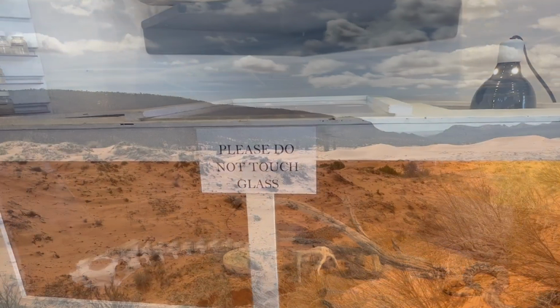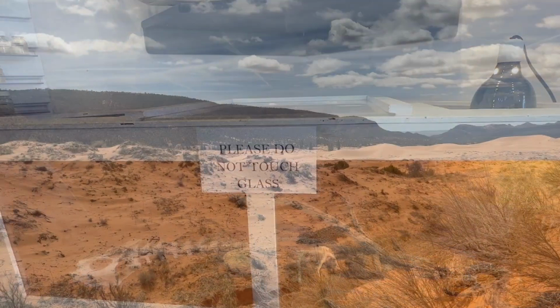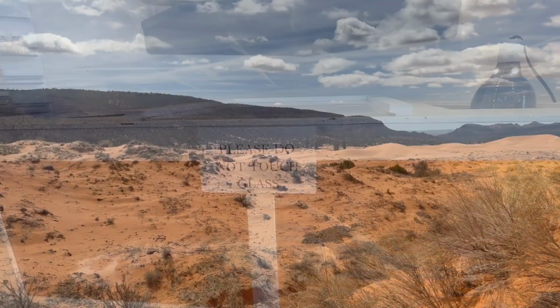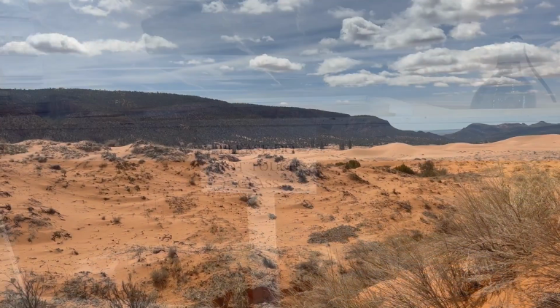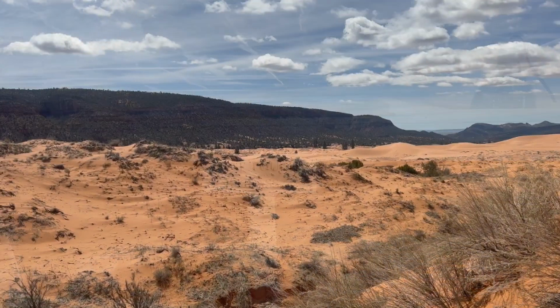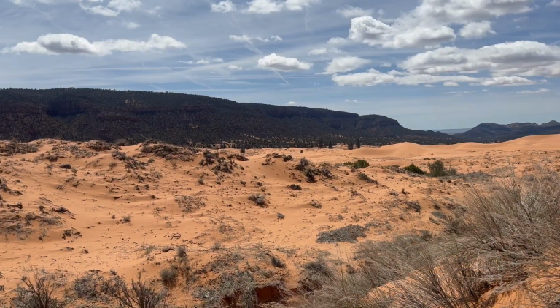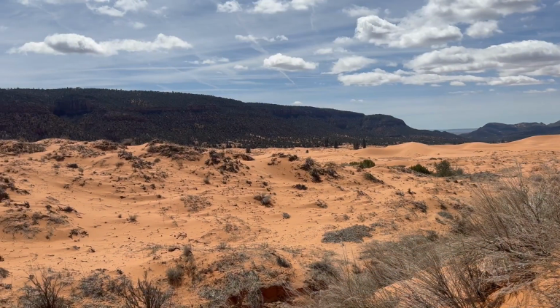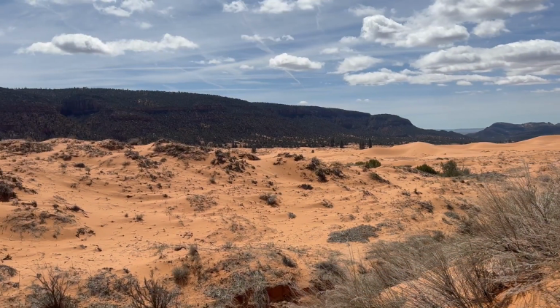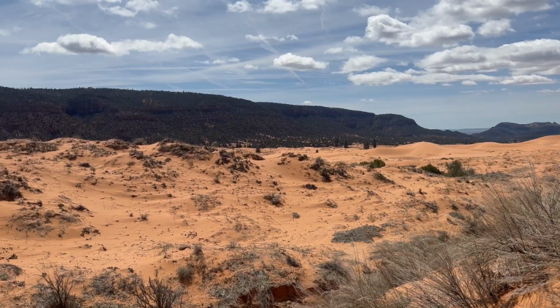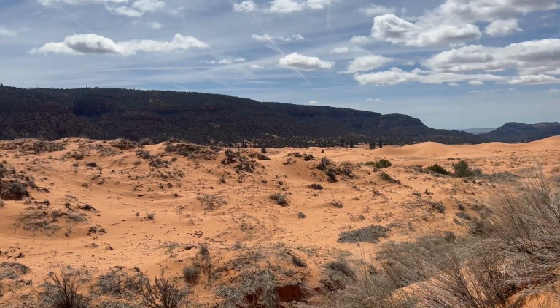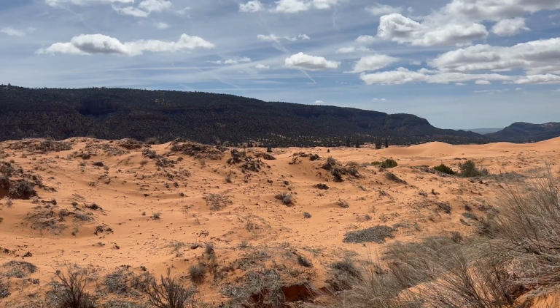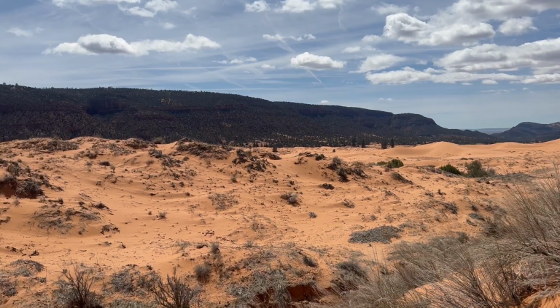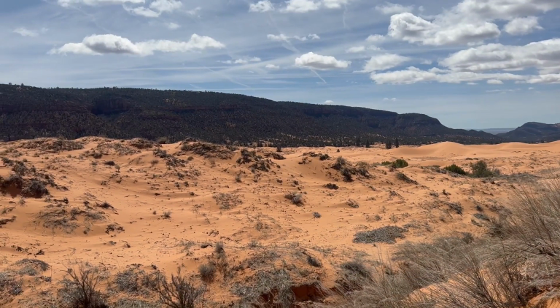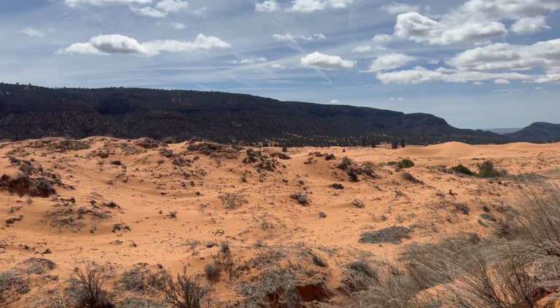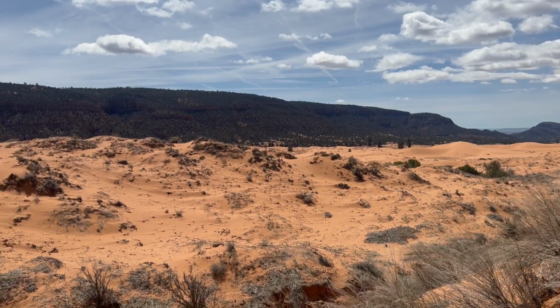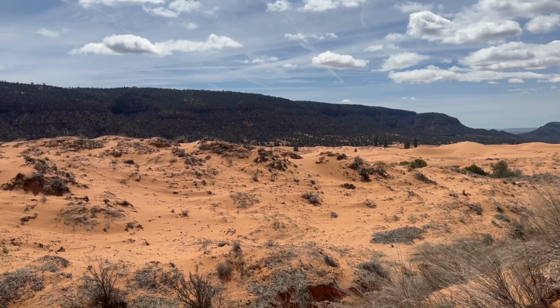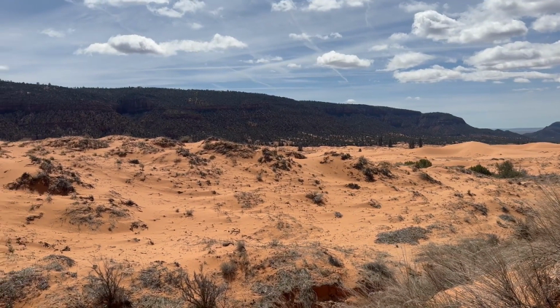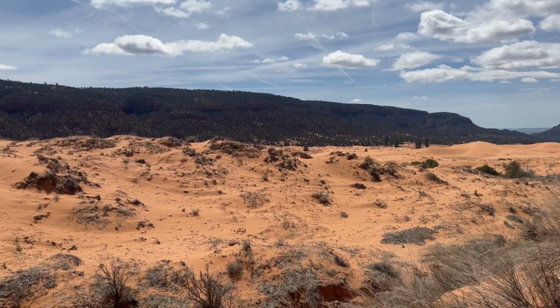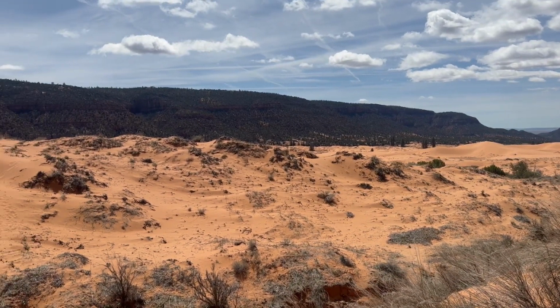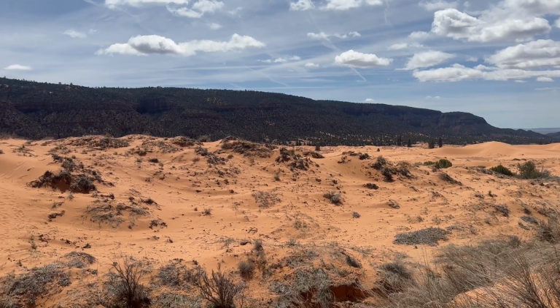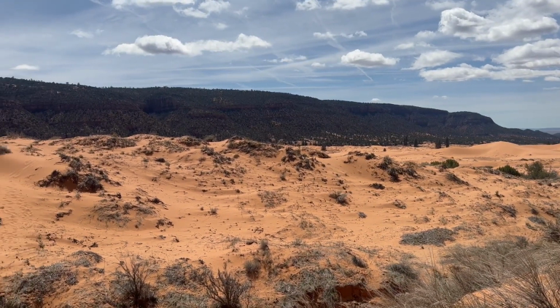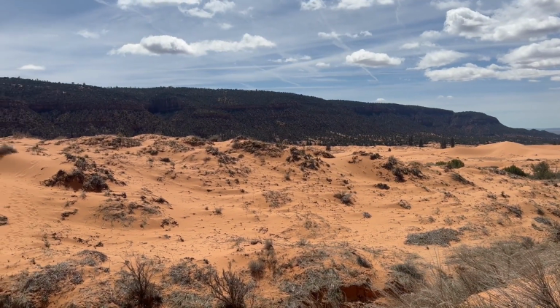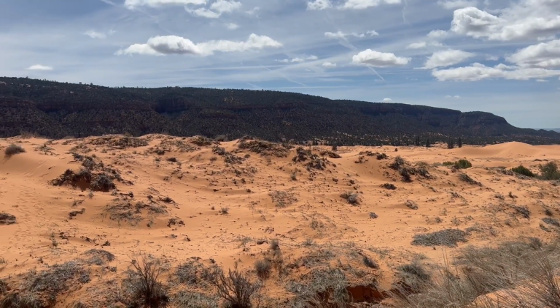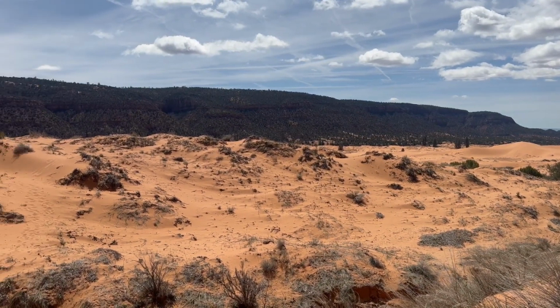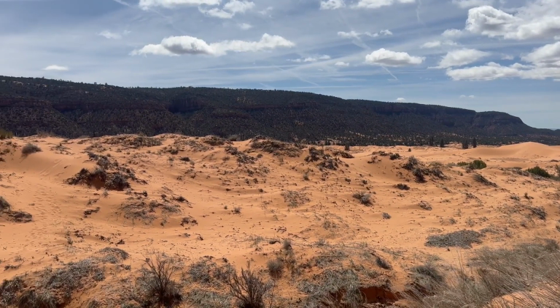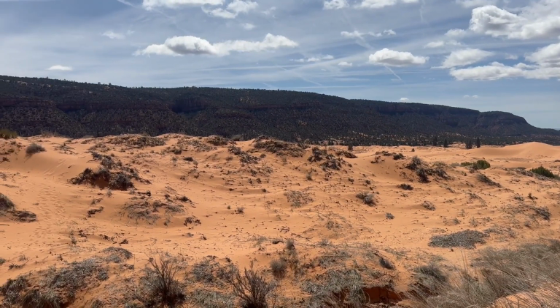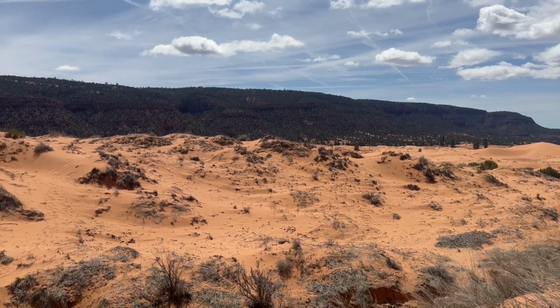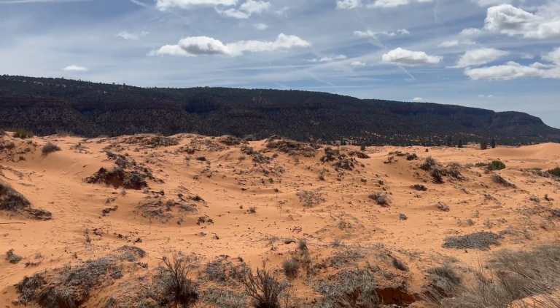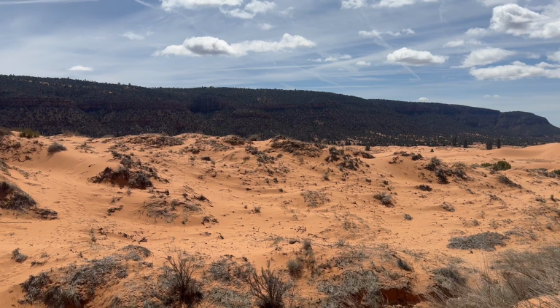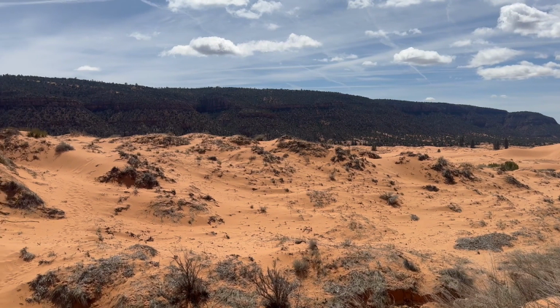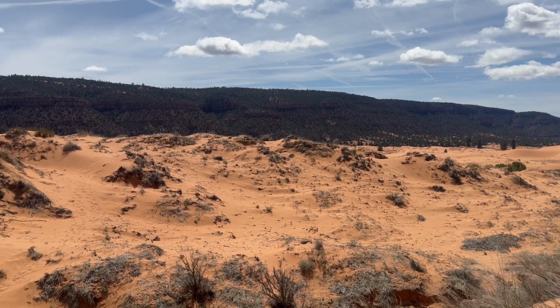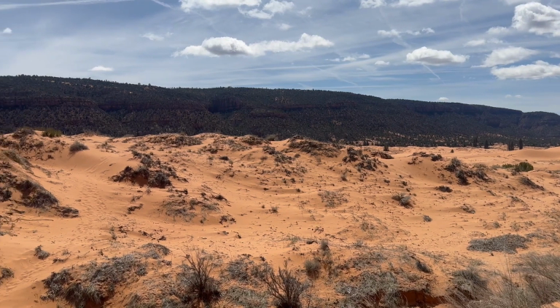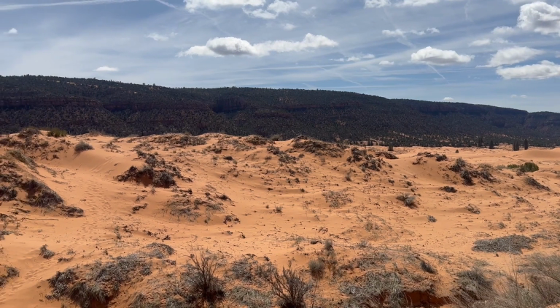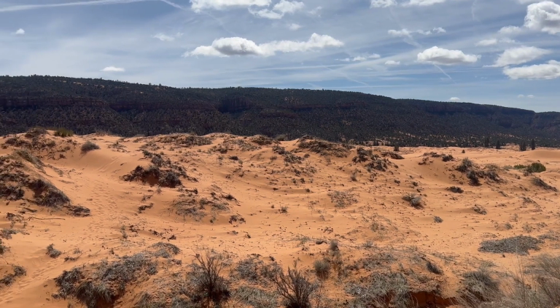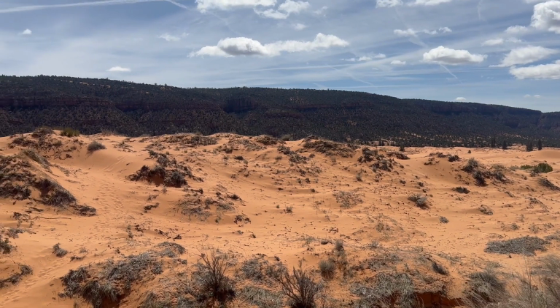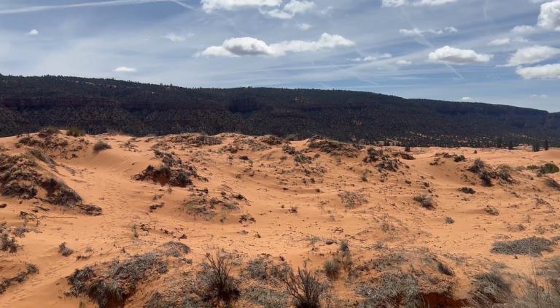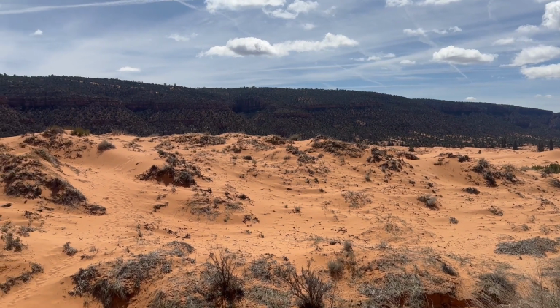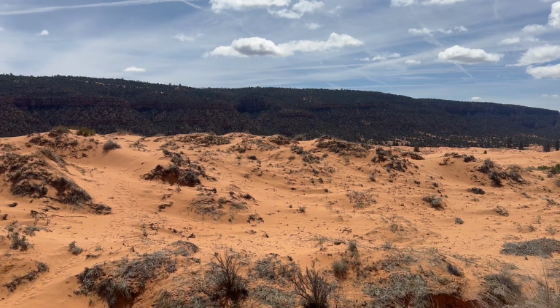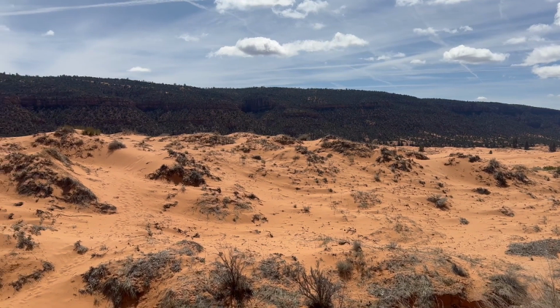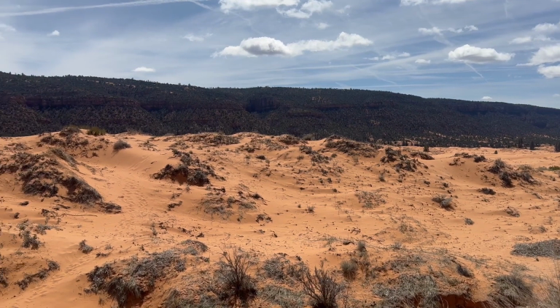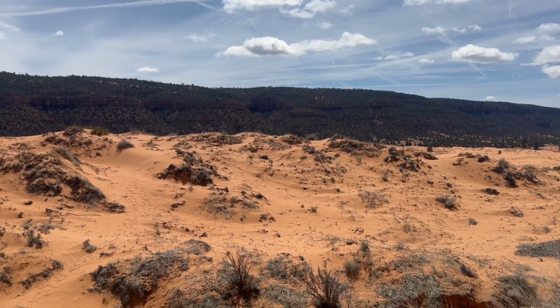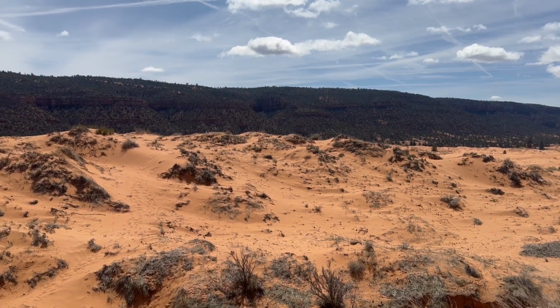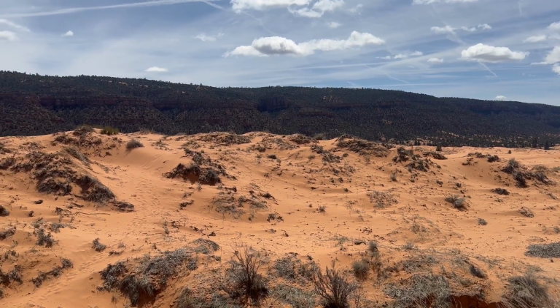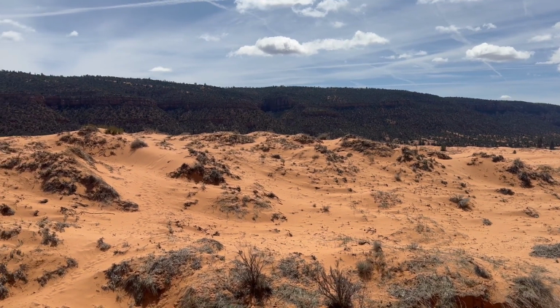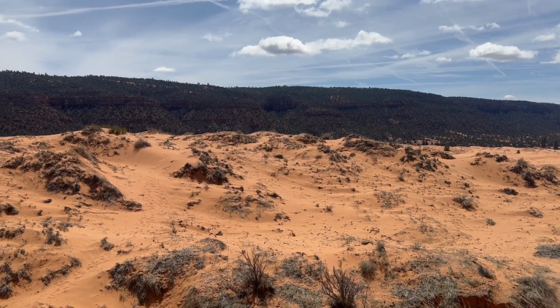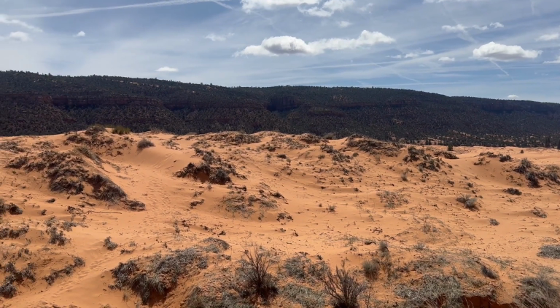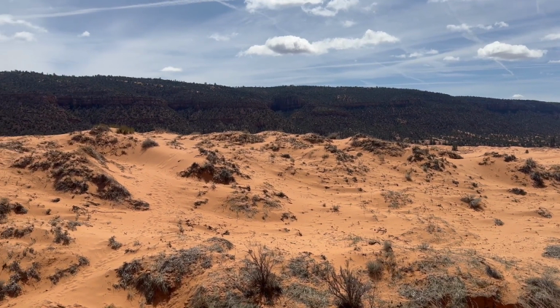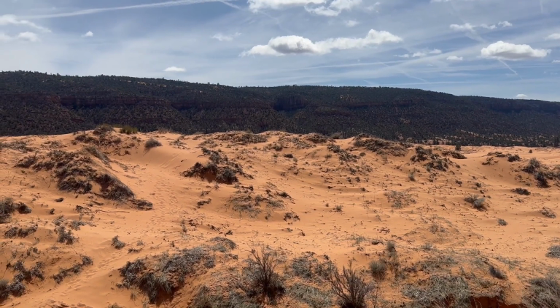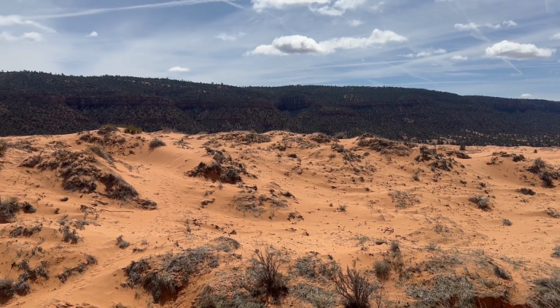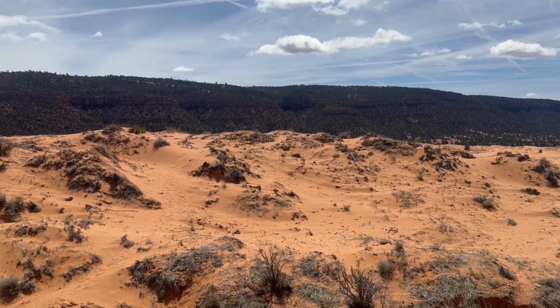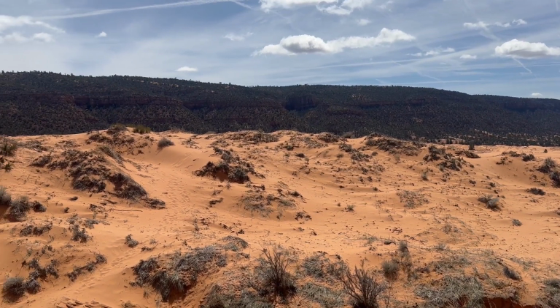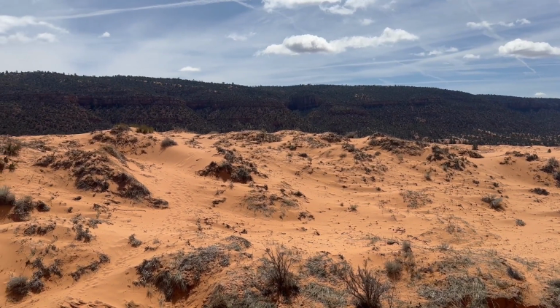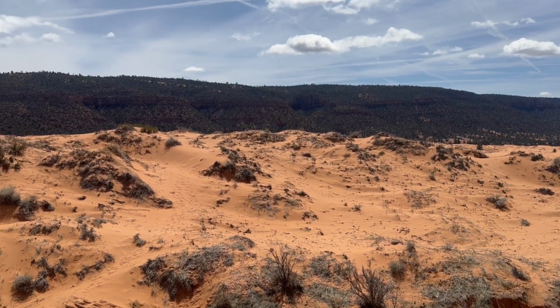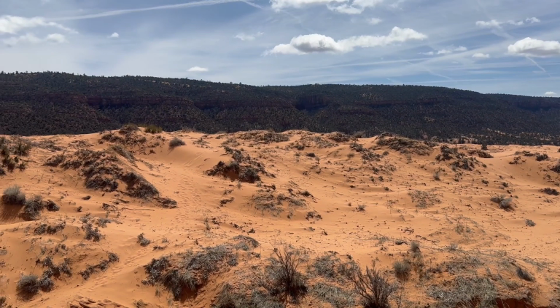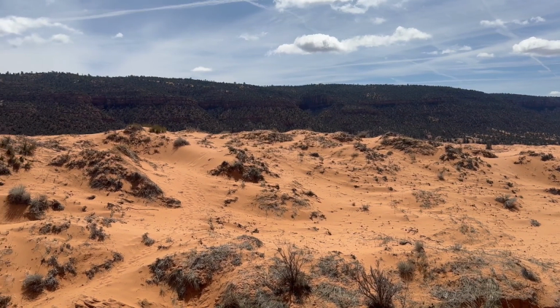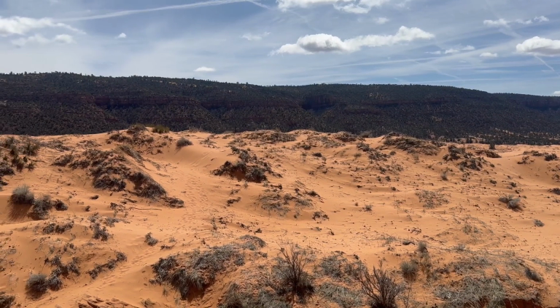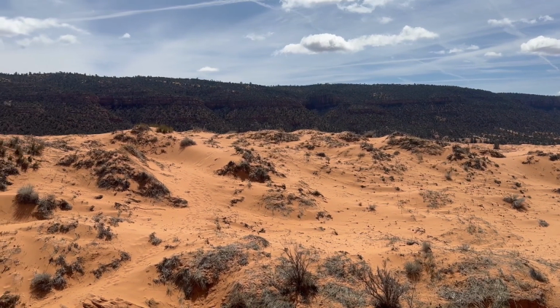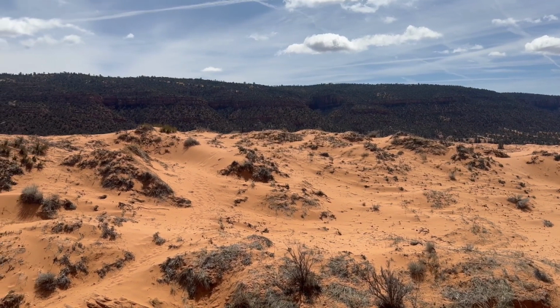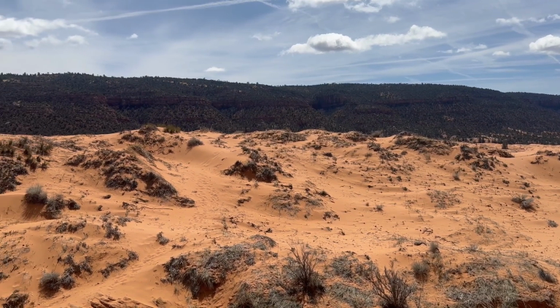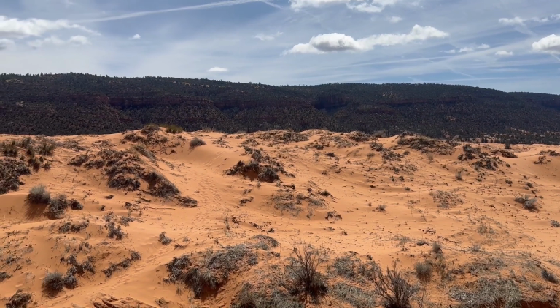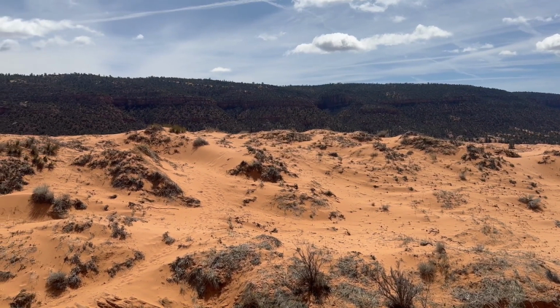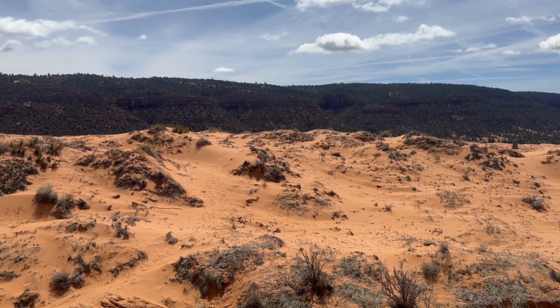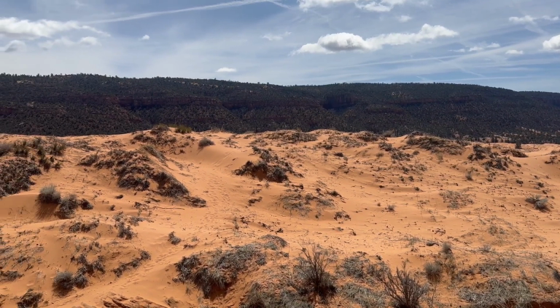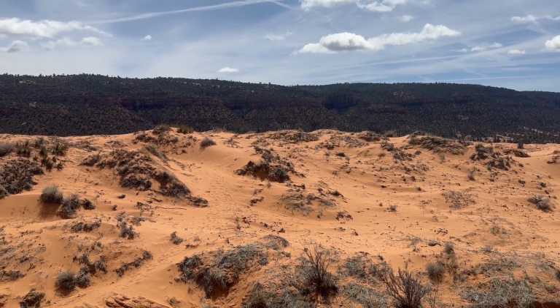We showed you this picture last year when we visited the sand dunes, and we'll put a link to that video in our description below.